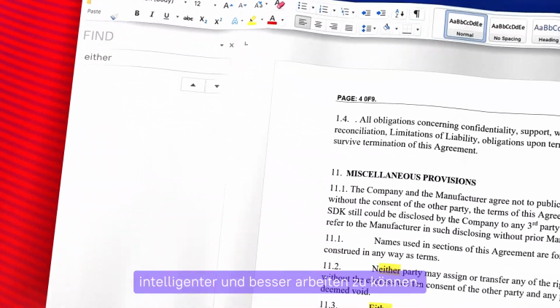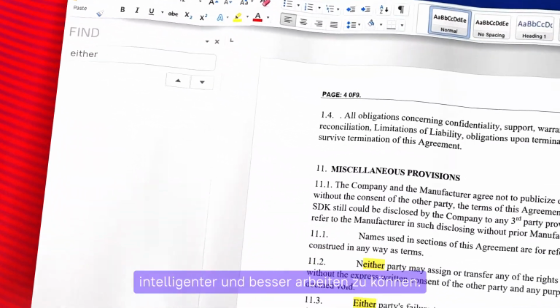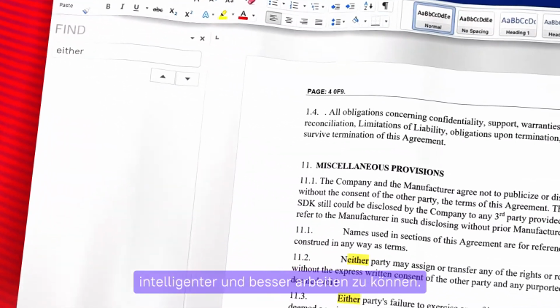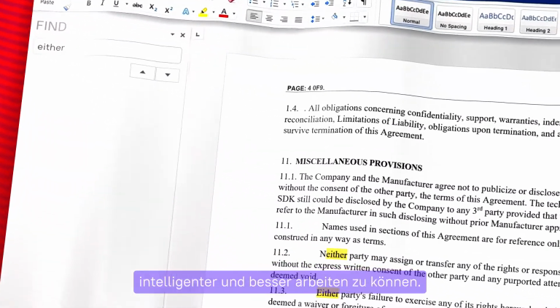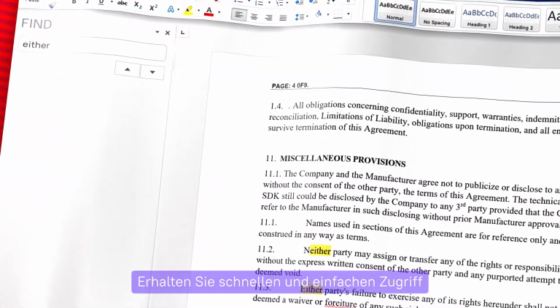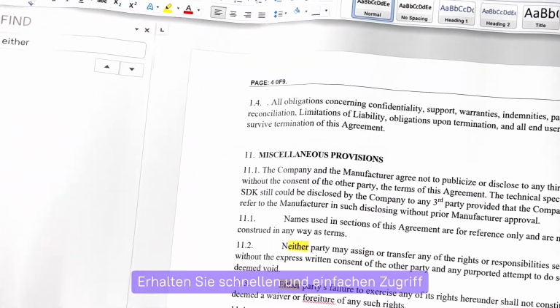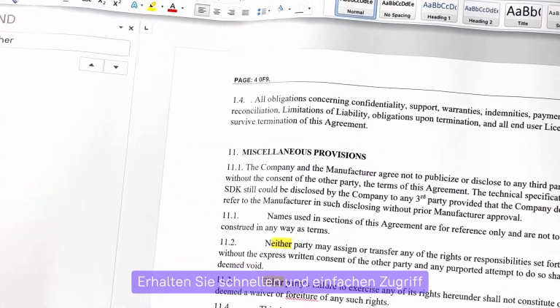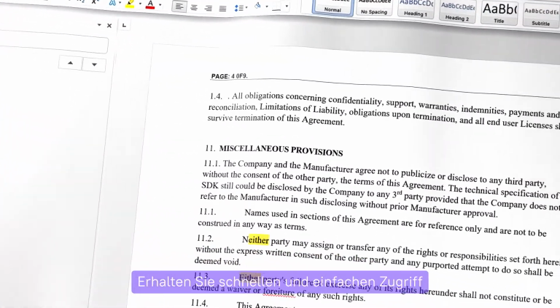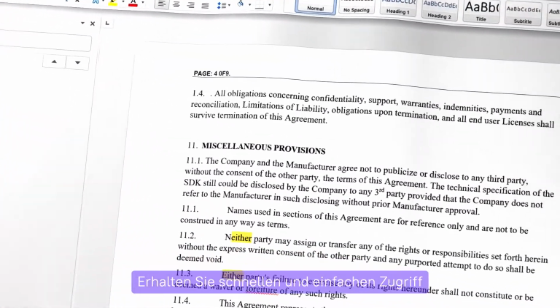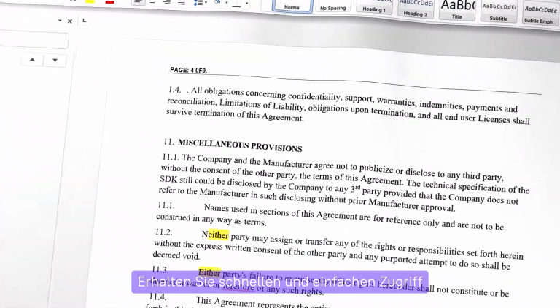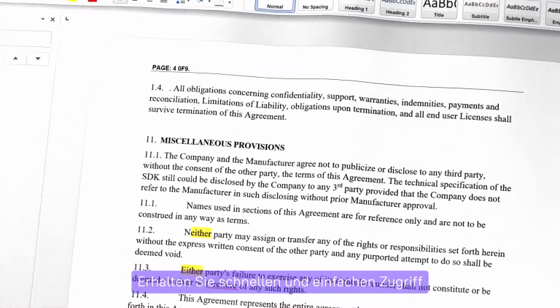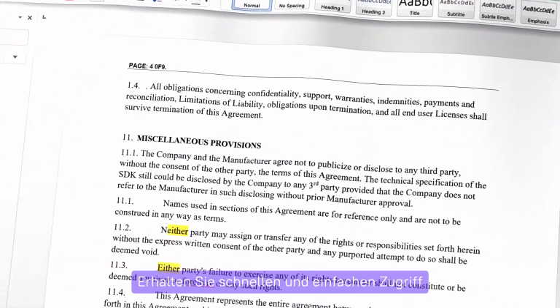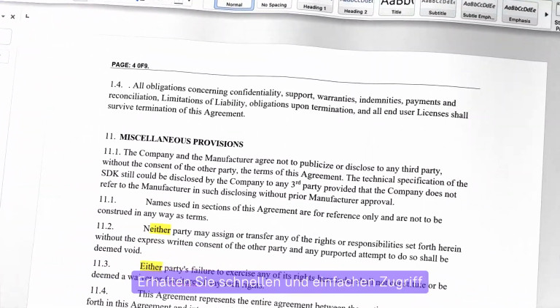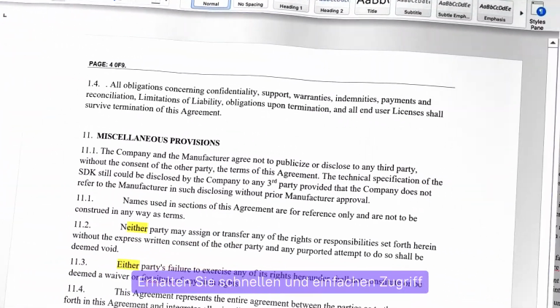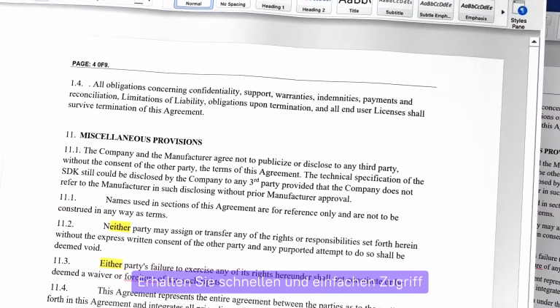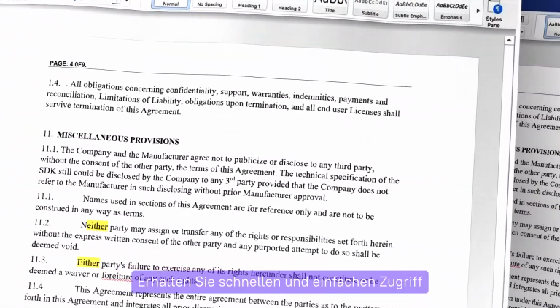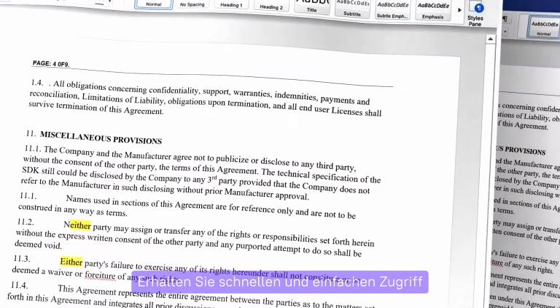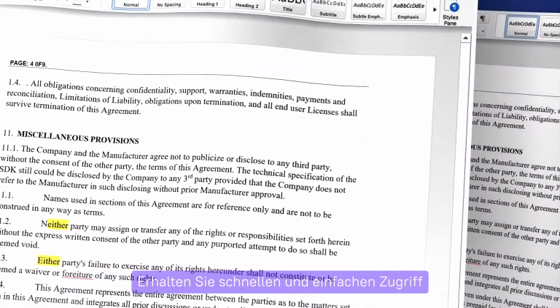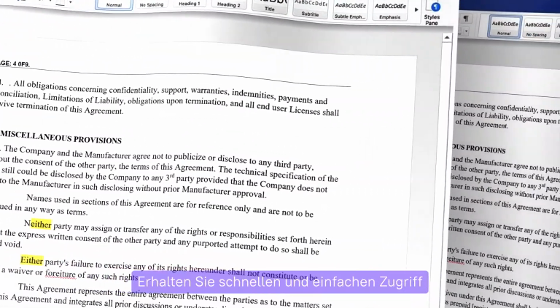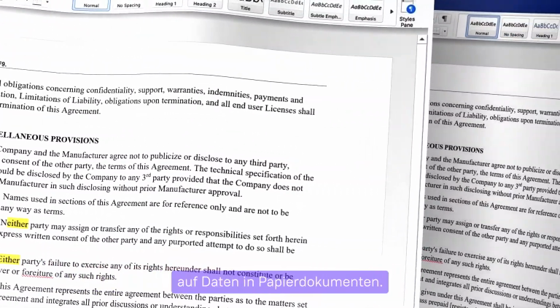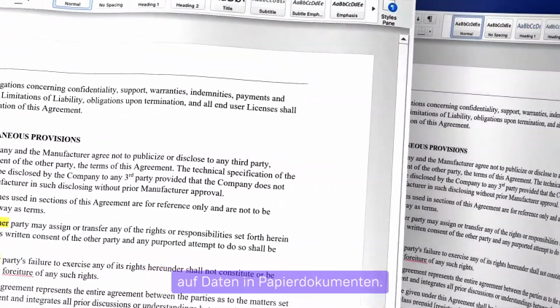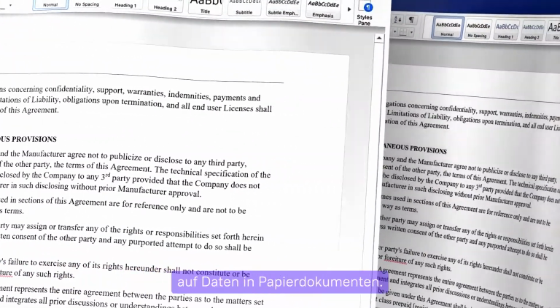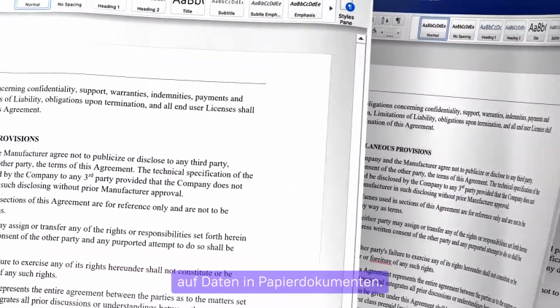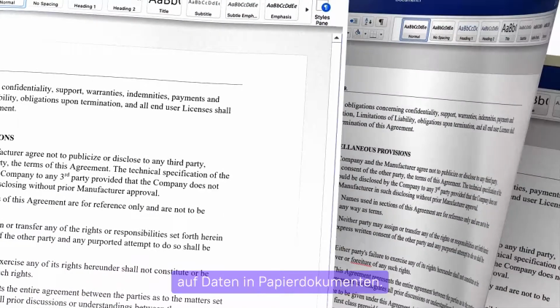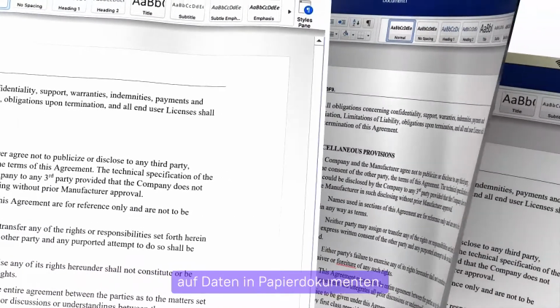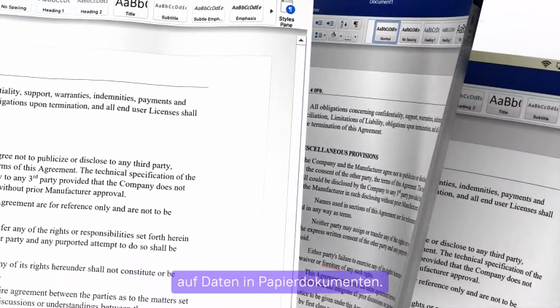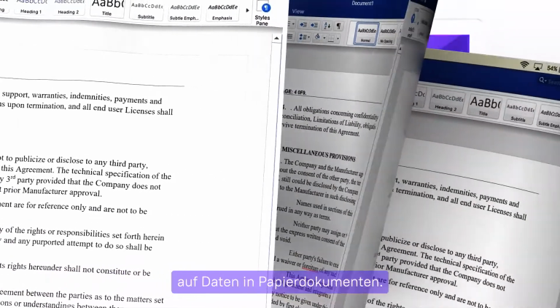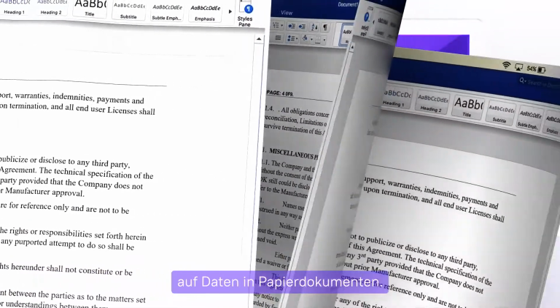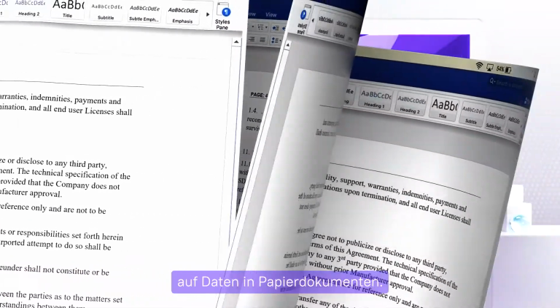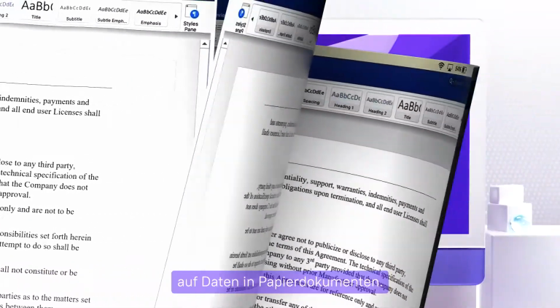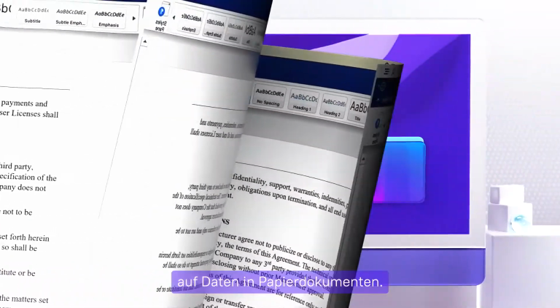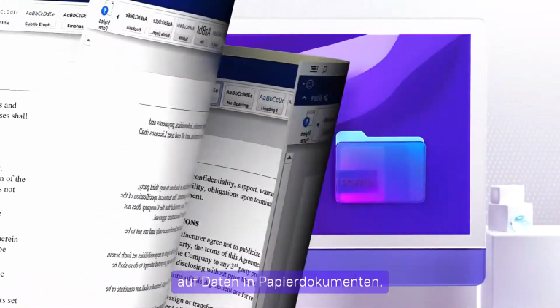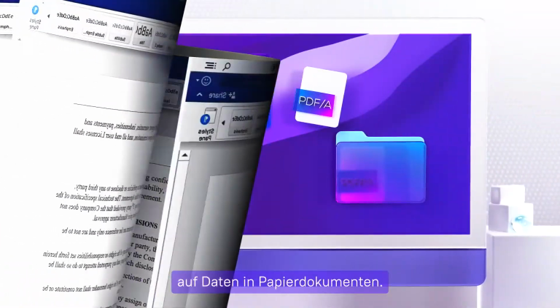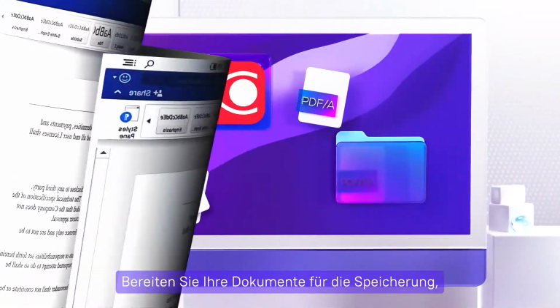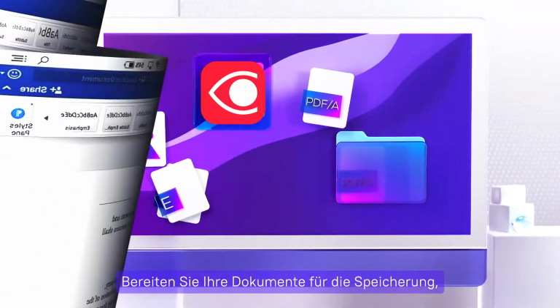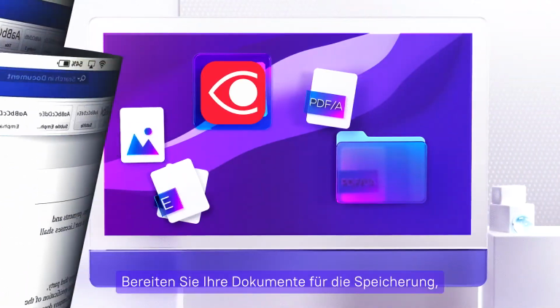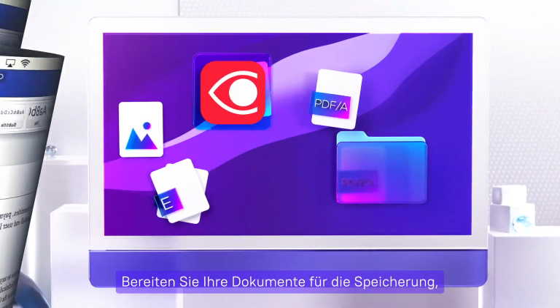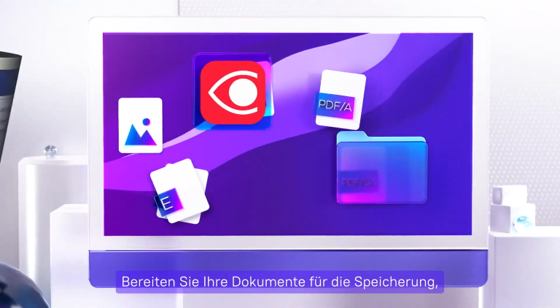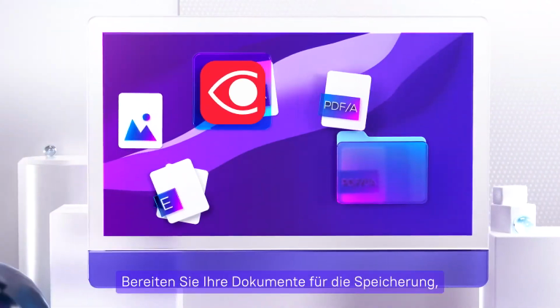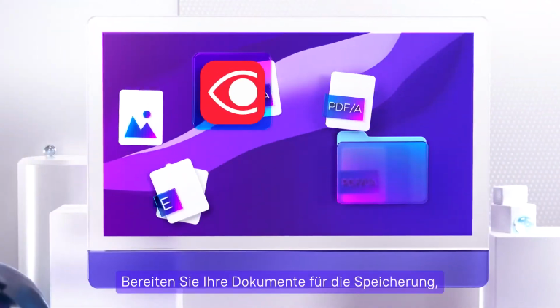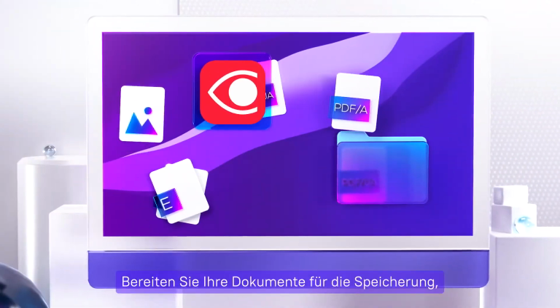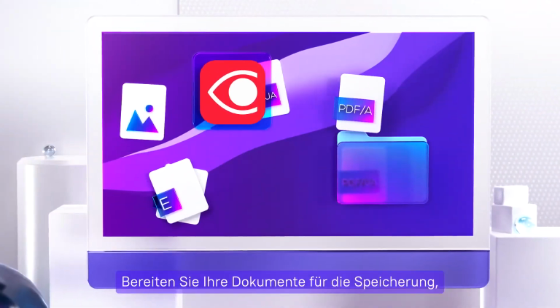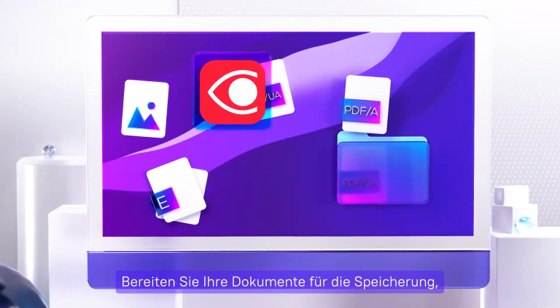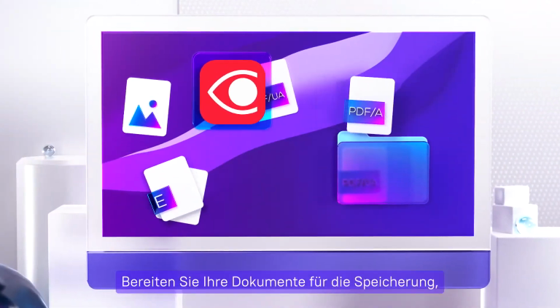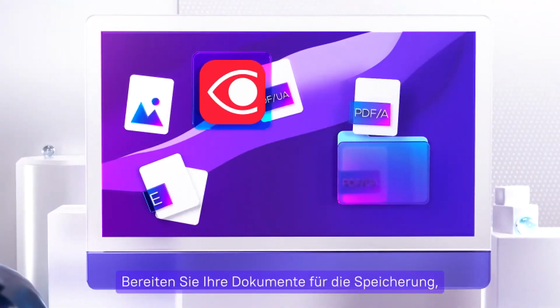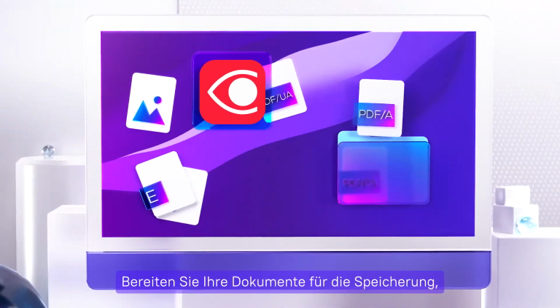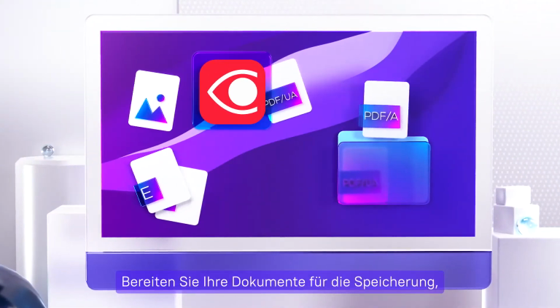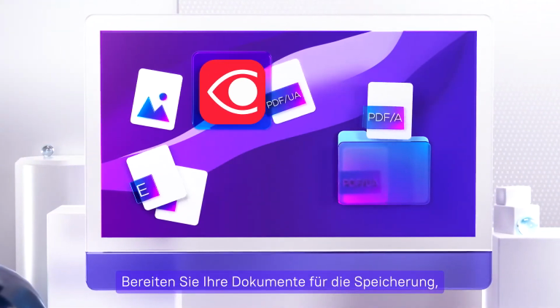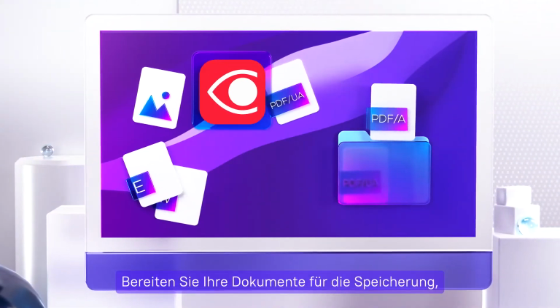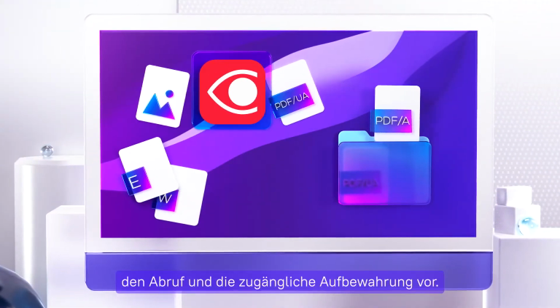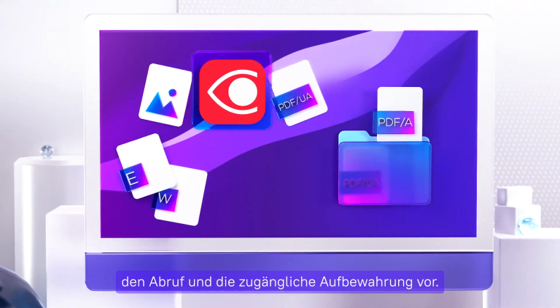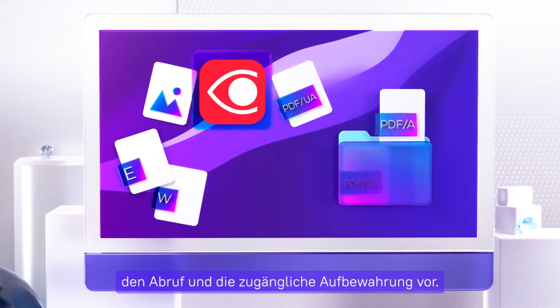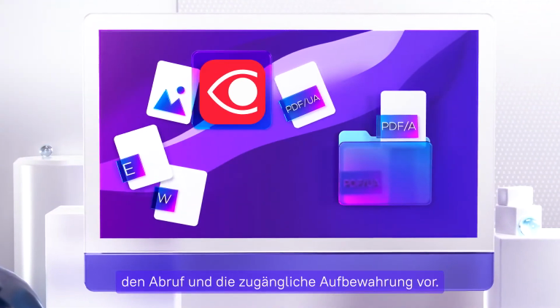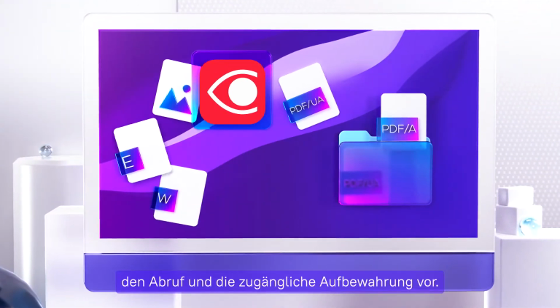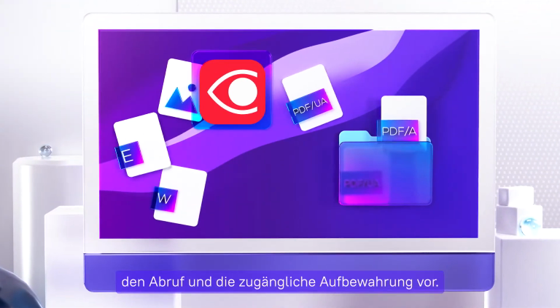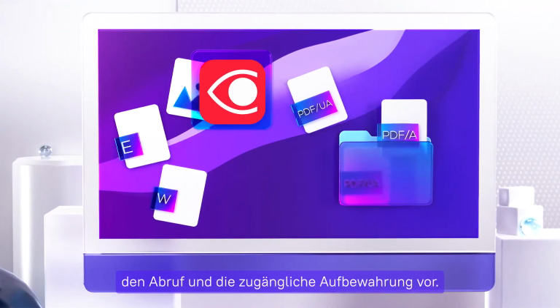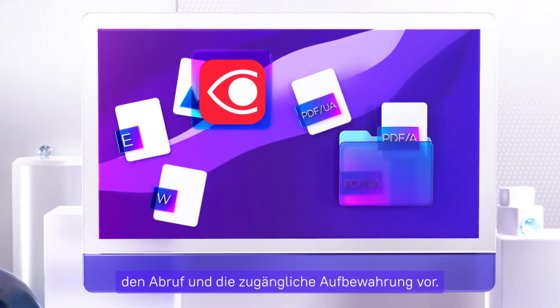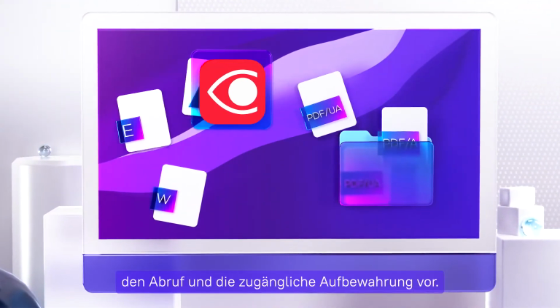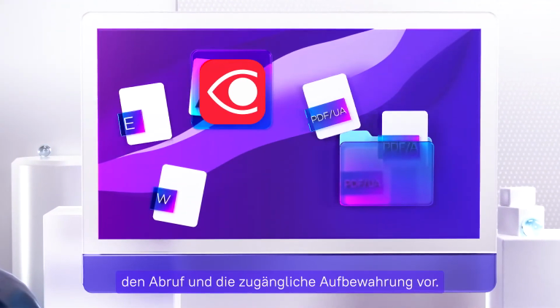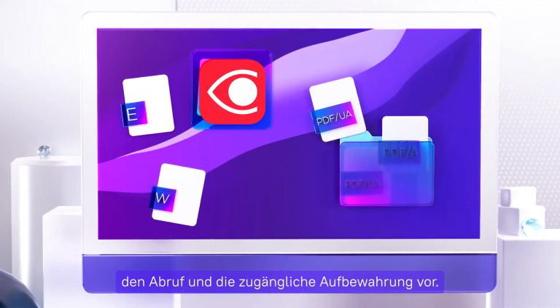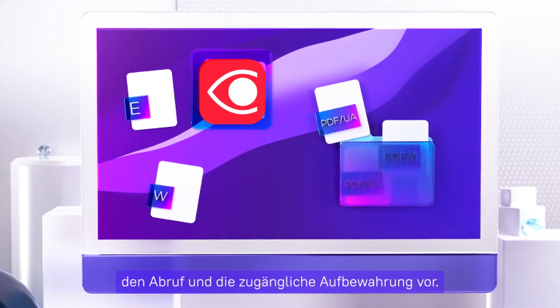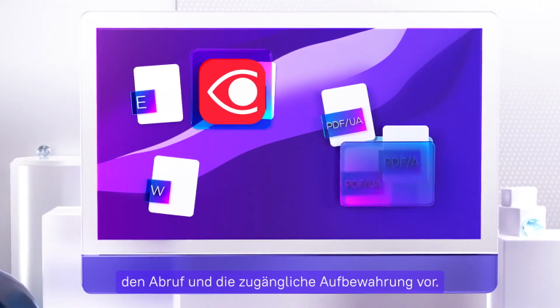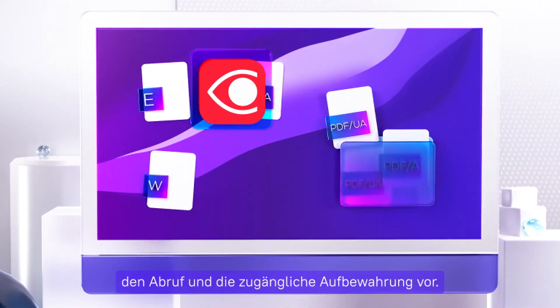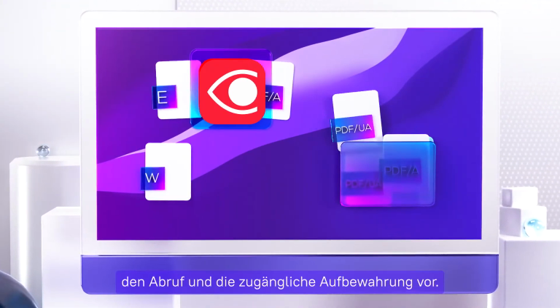Get quick and easy access to data buried in papers. Prepare your documents for storage, retrieval, and accessibility.